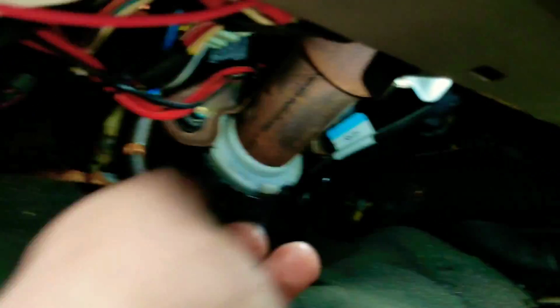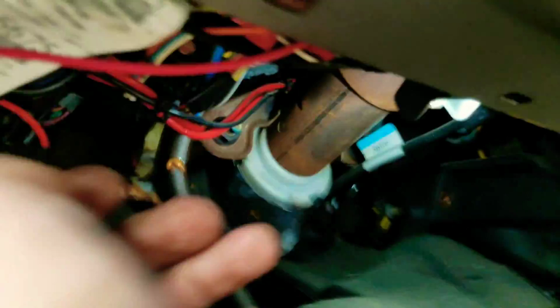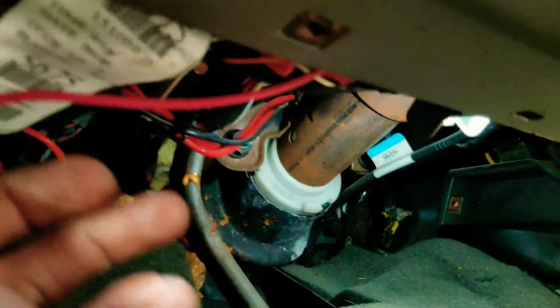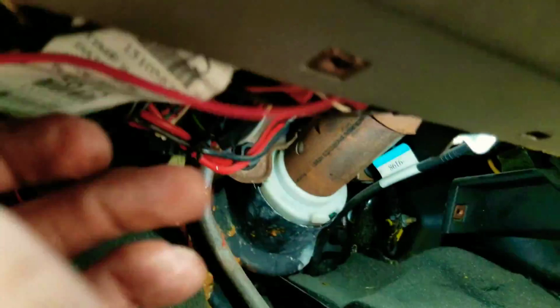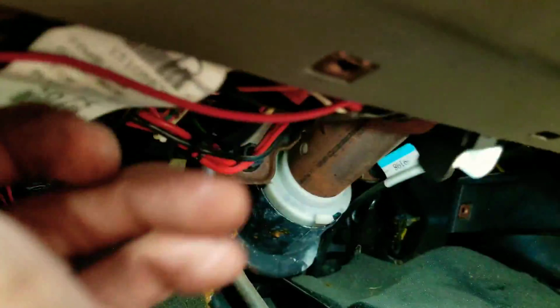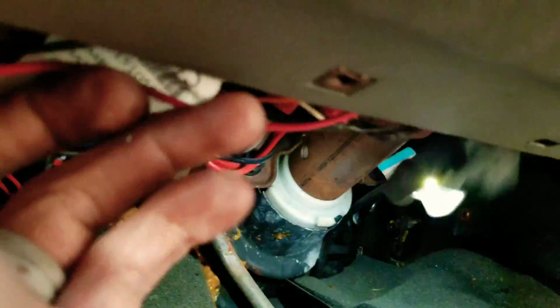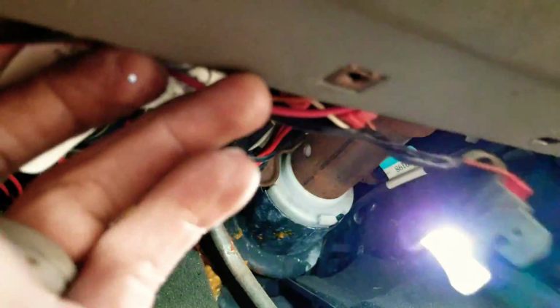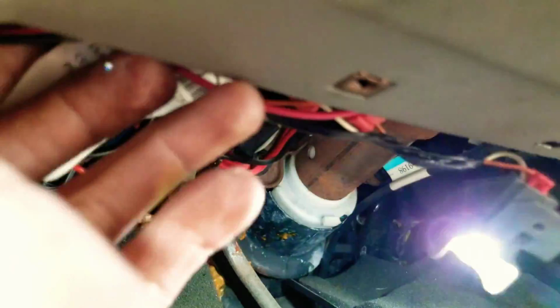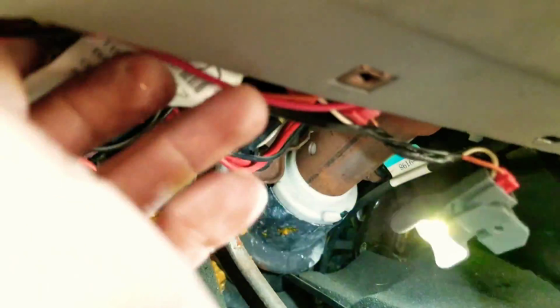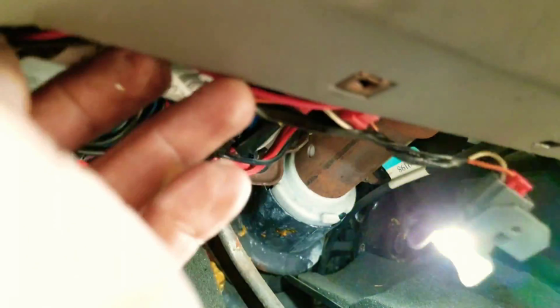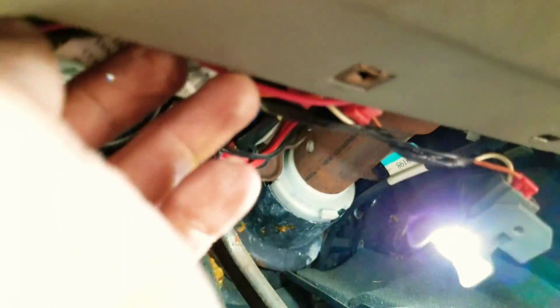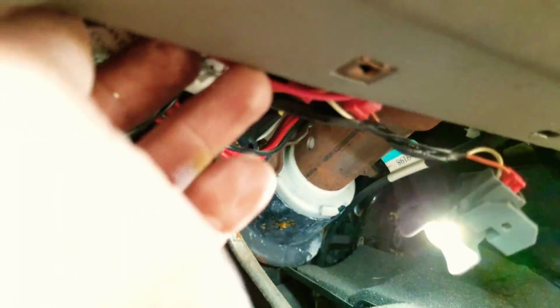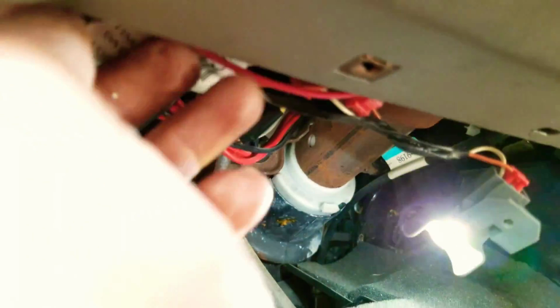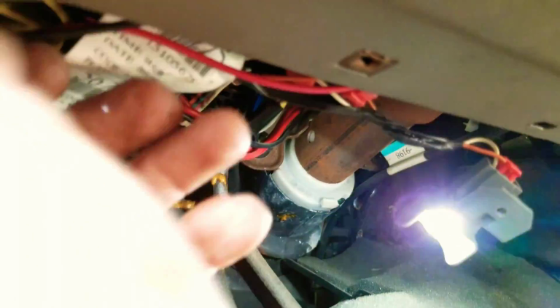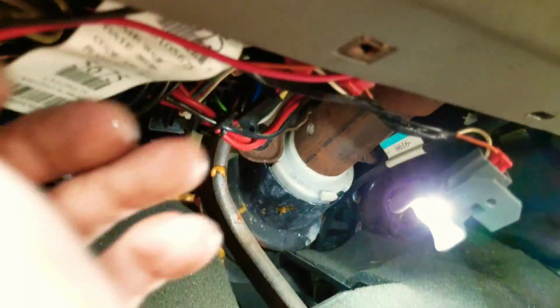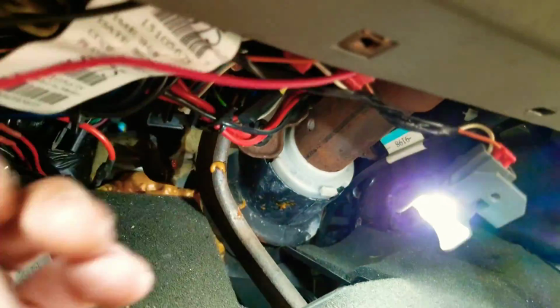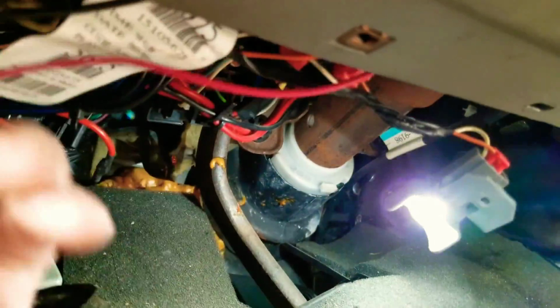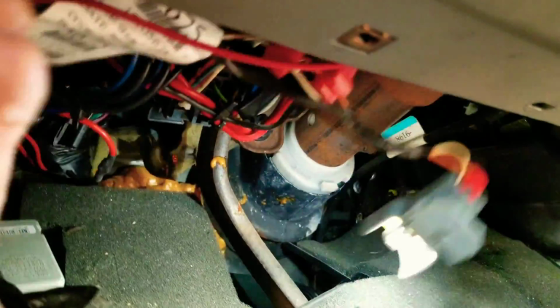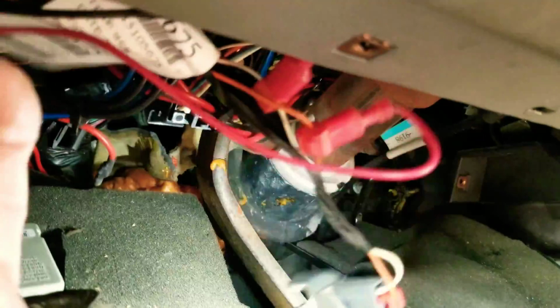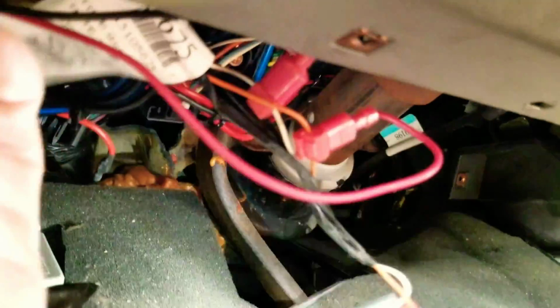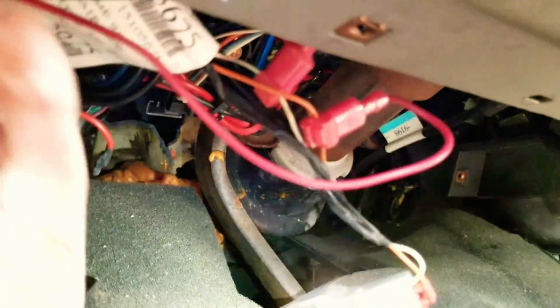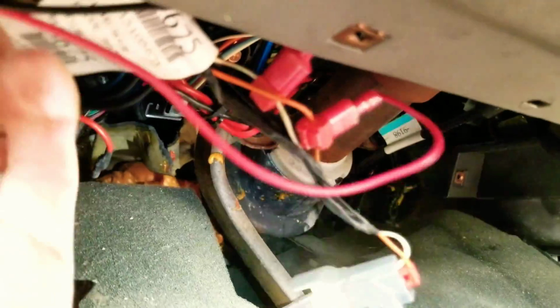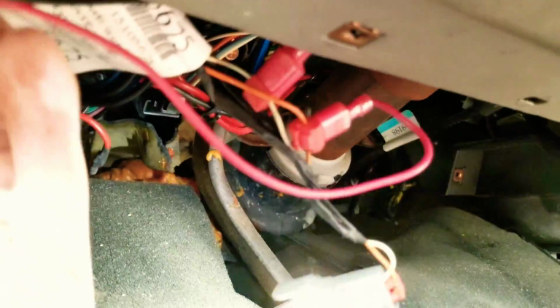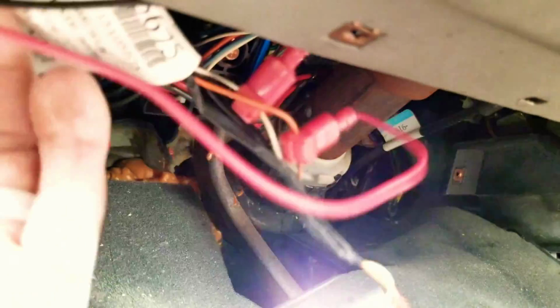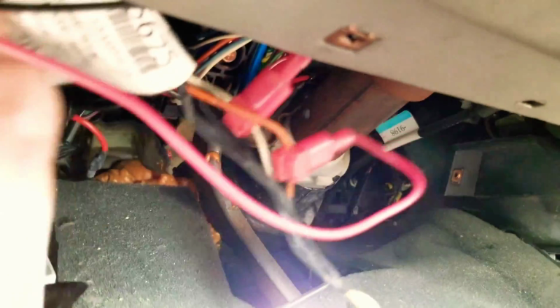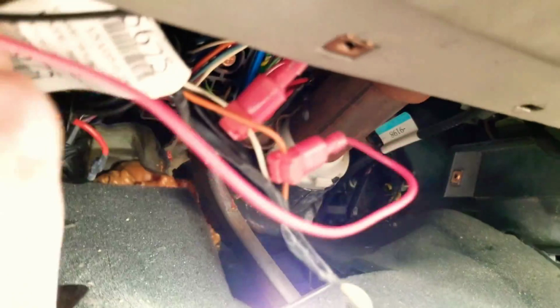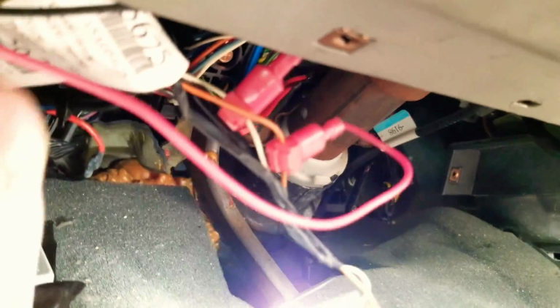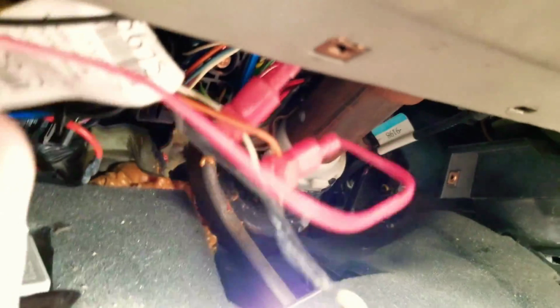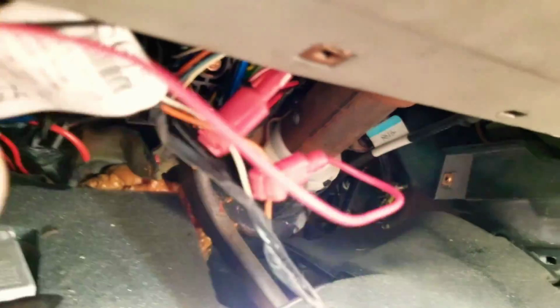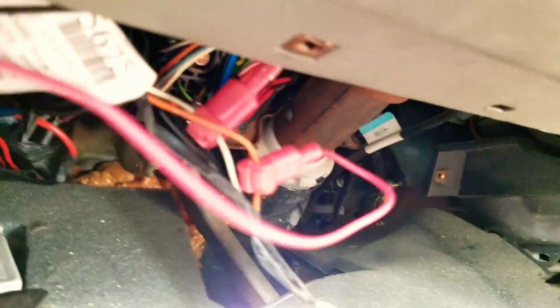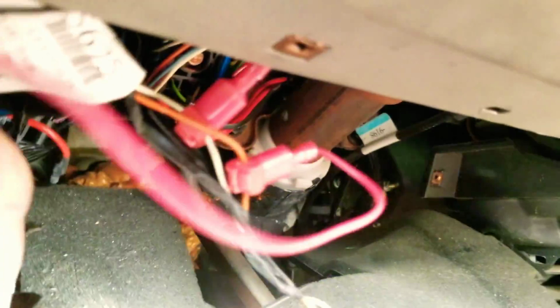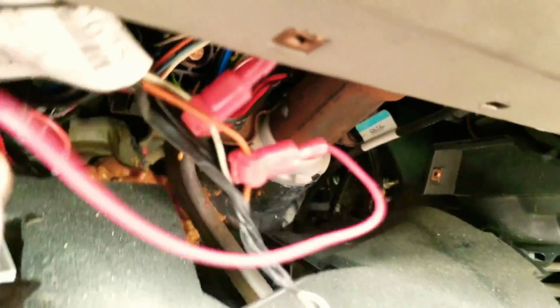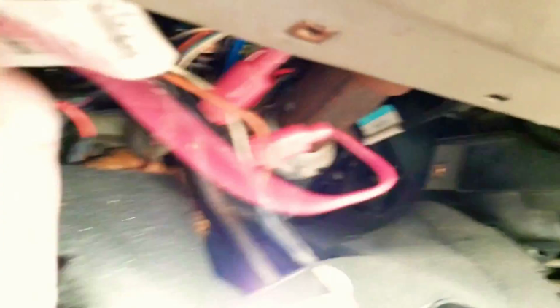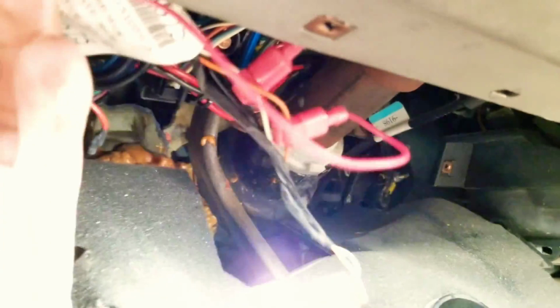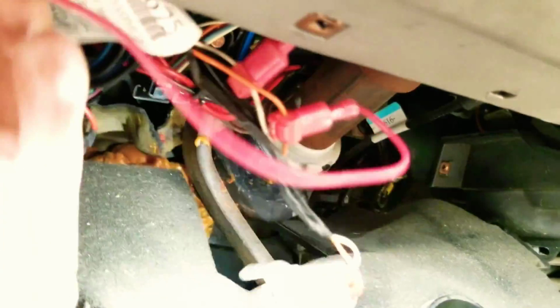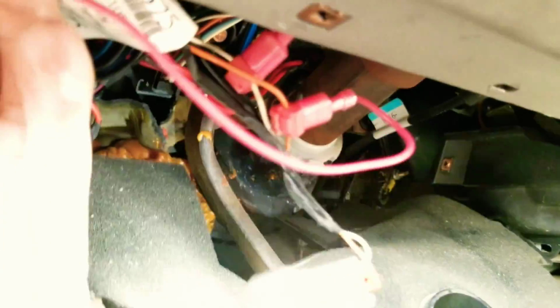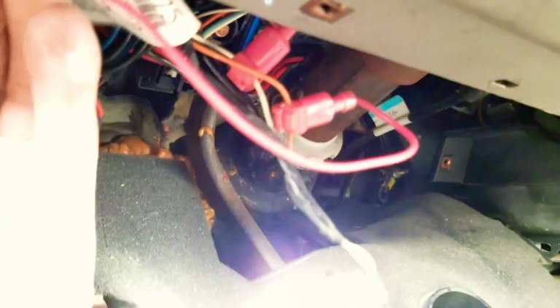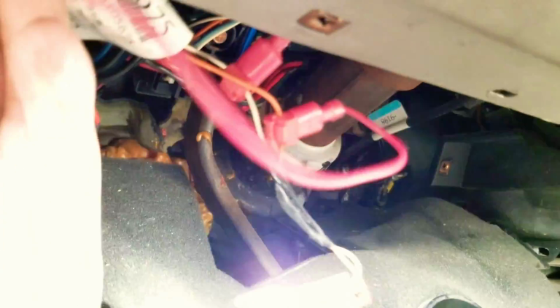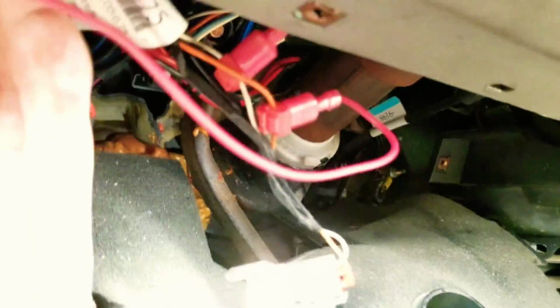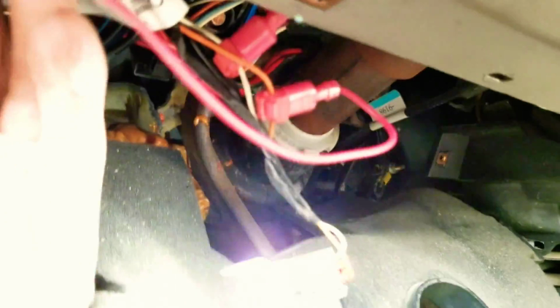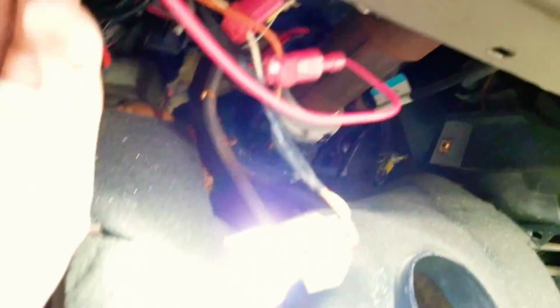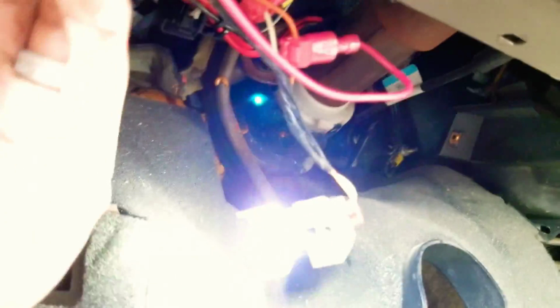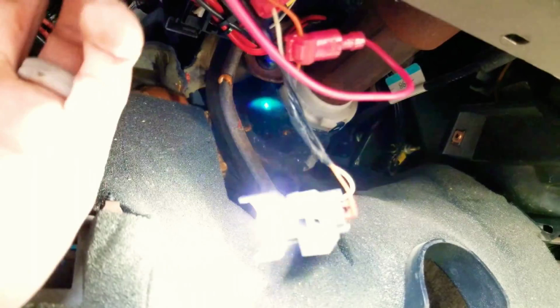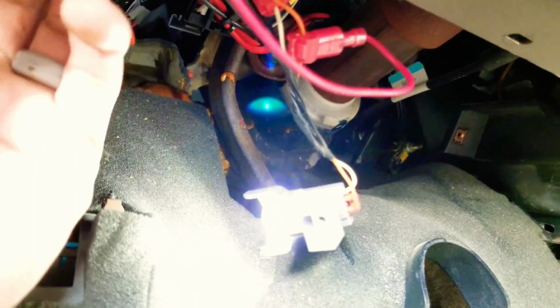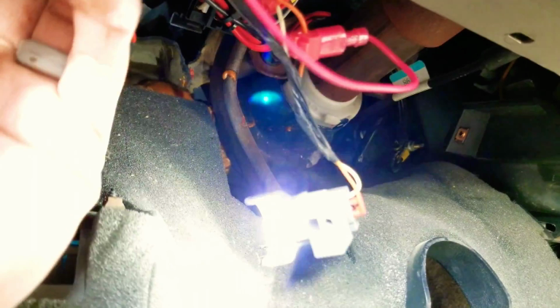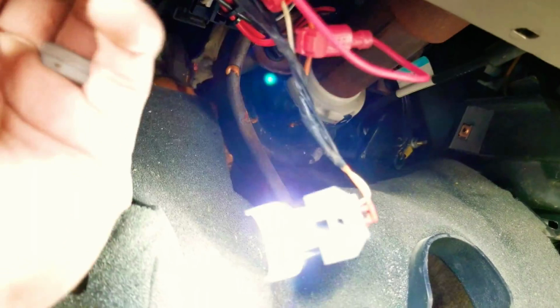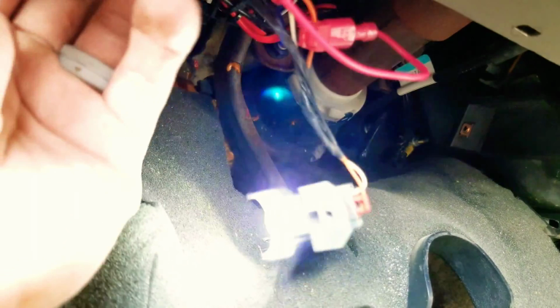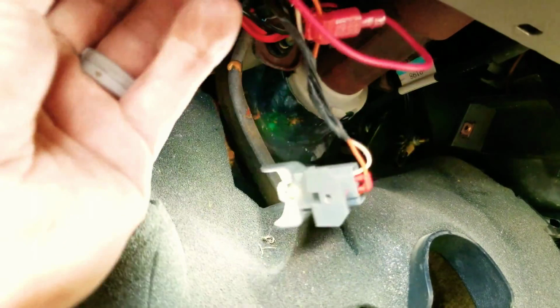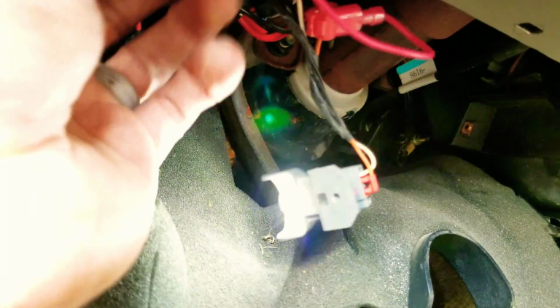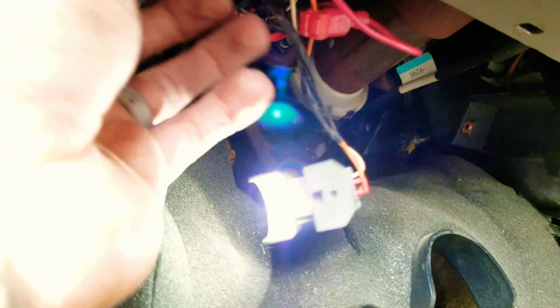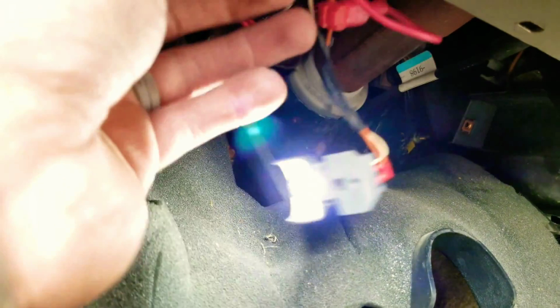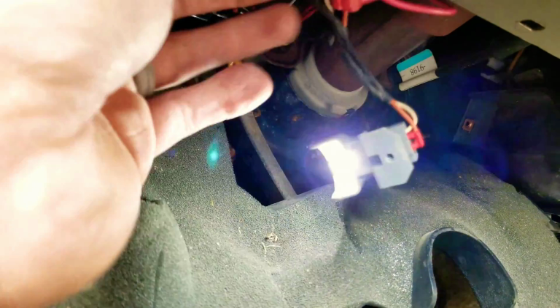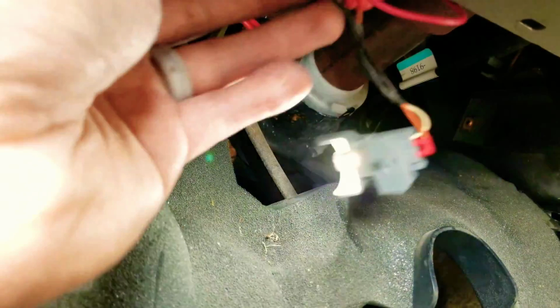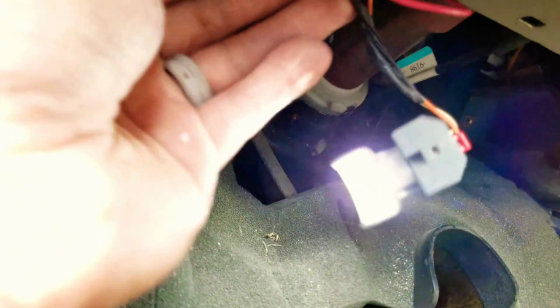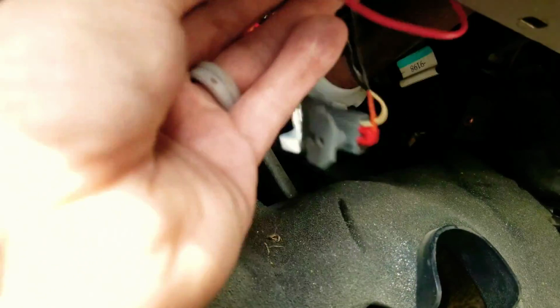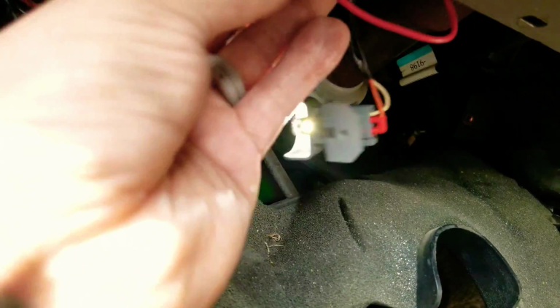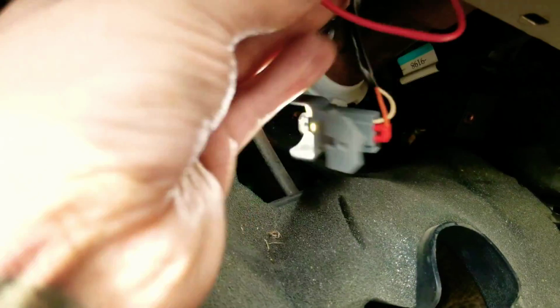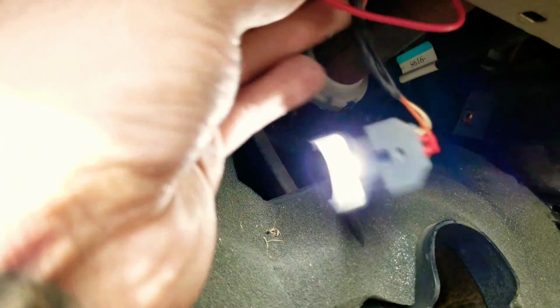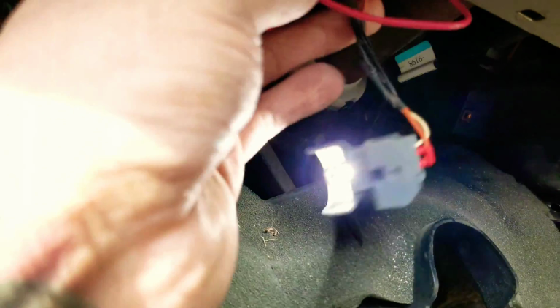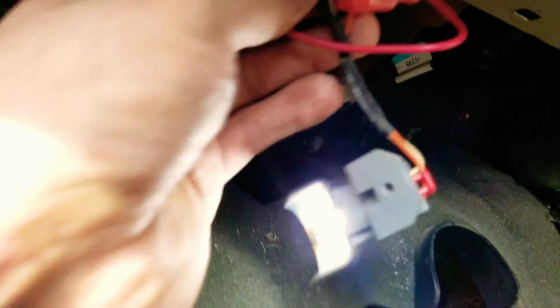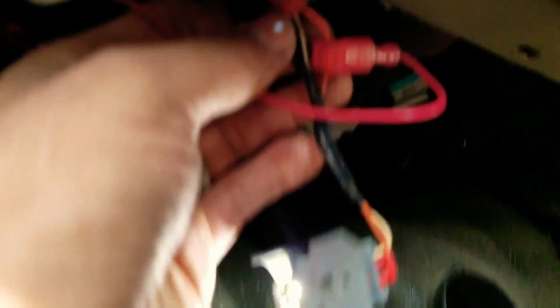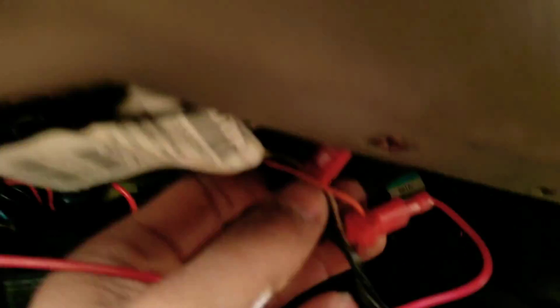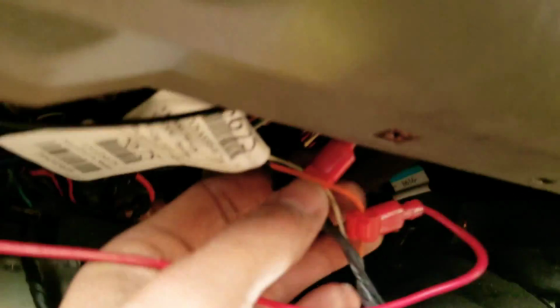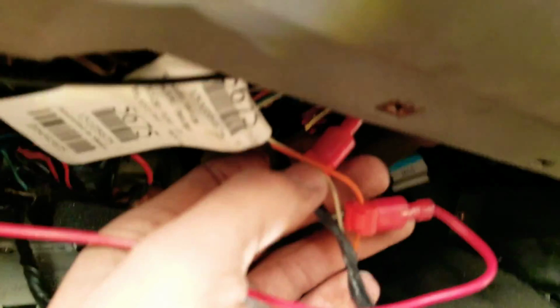Make sure you guys tuck in all the wires. Make sure nothing is getting pinched.